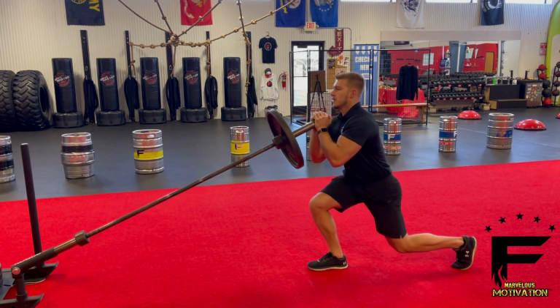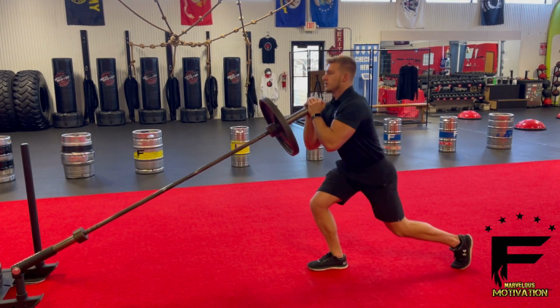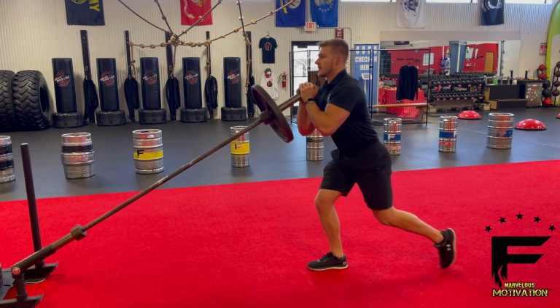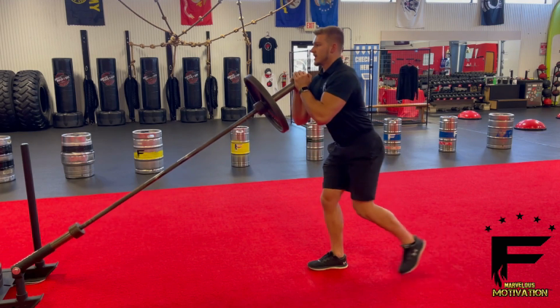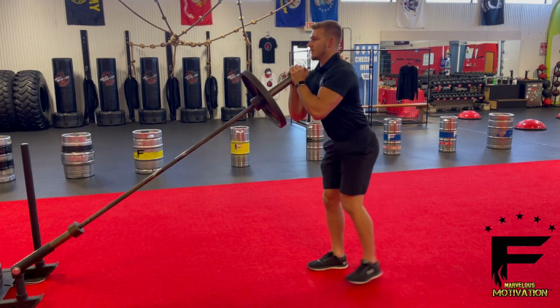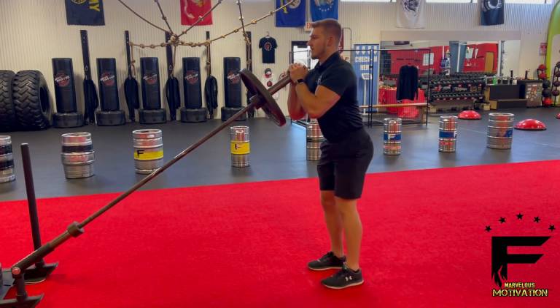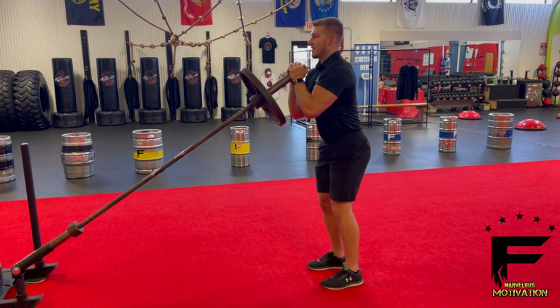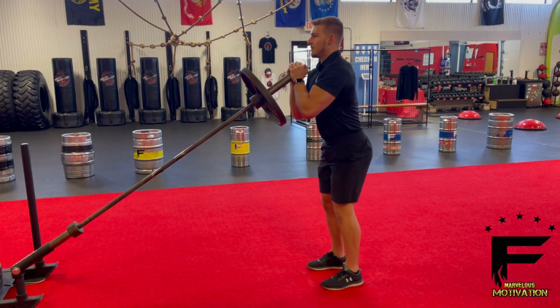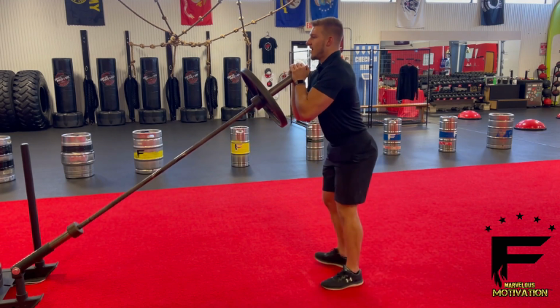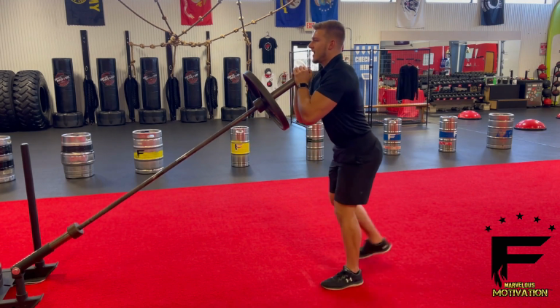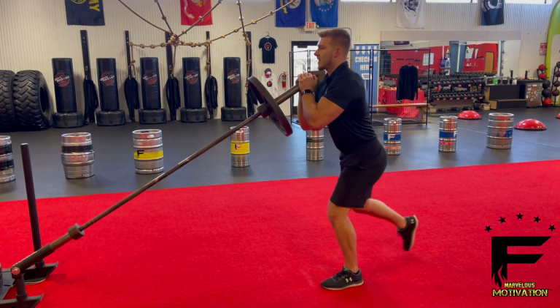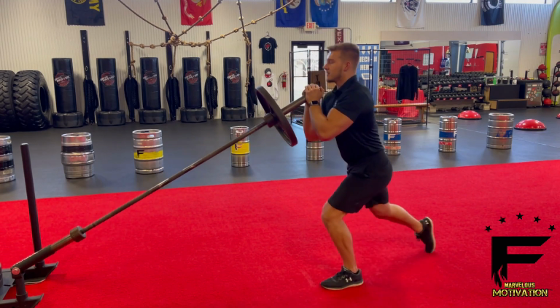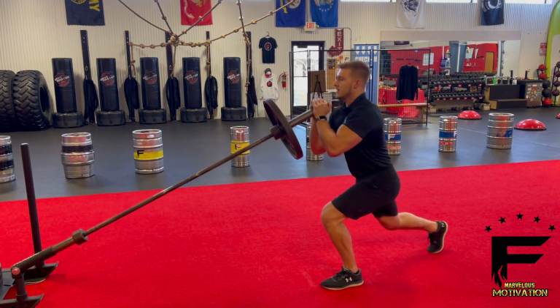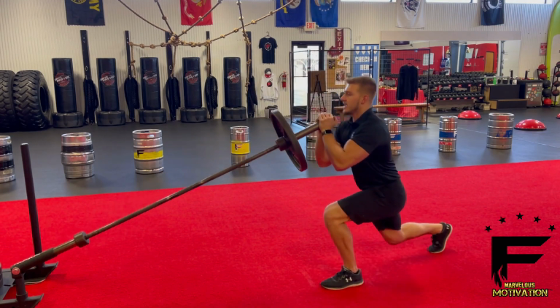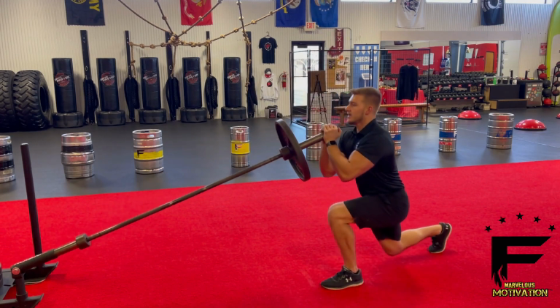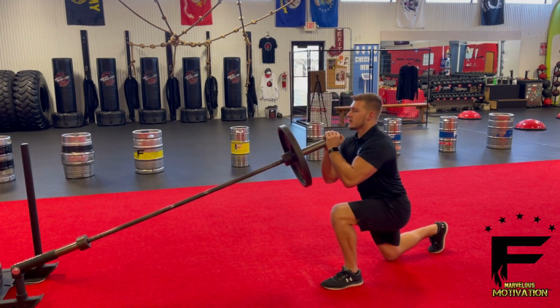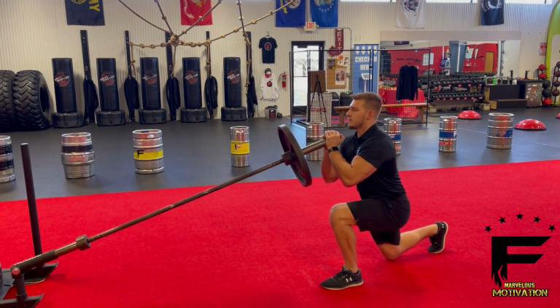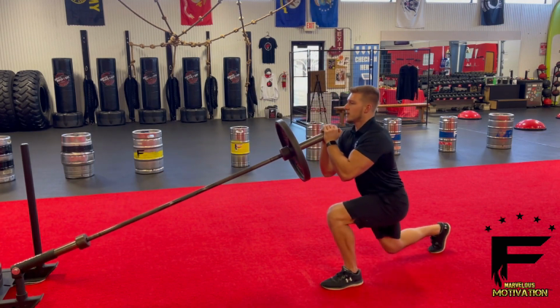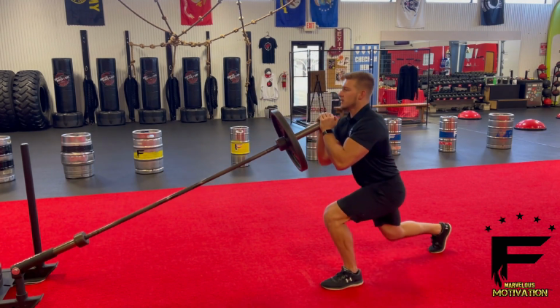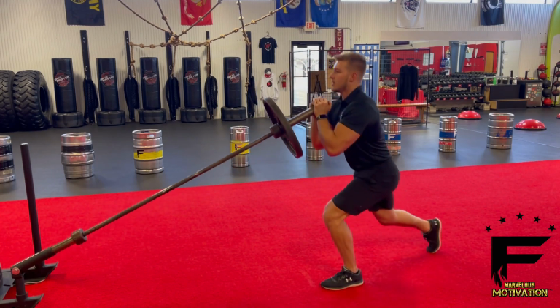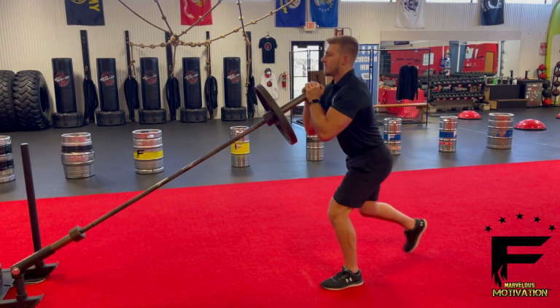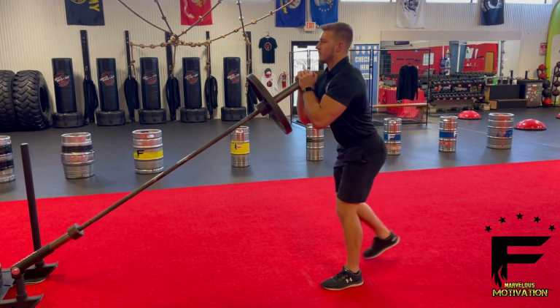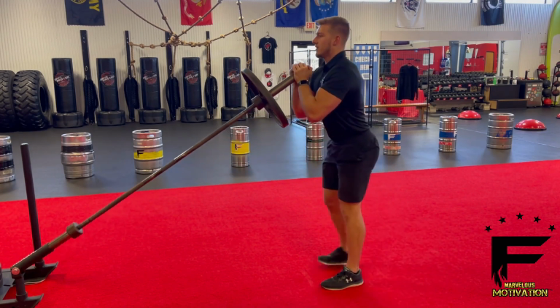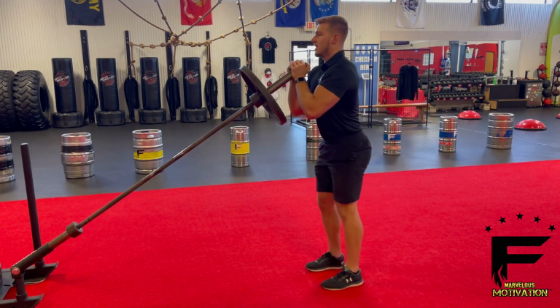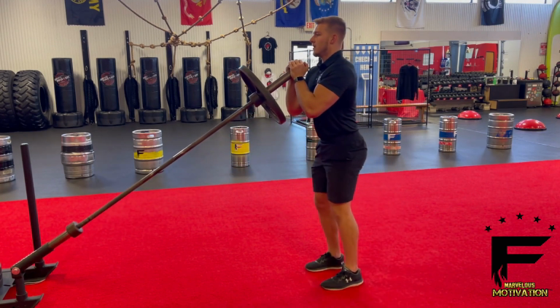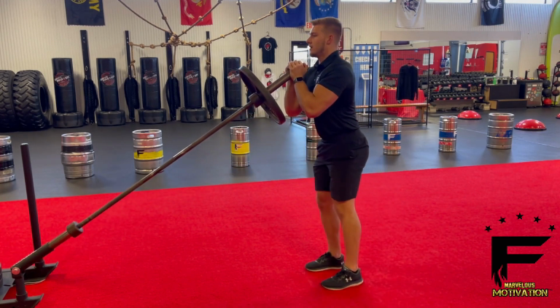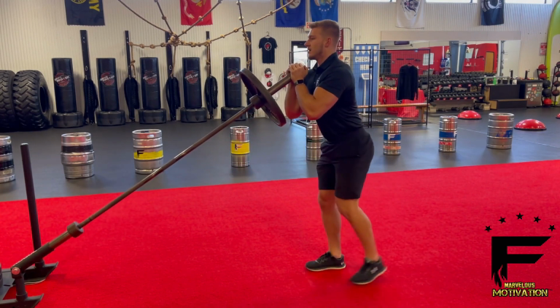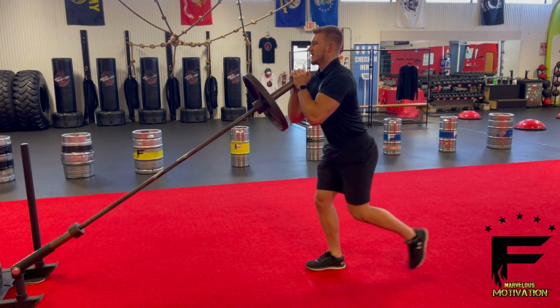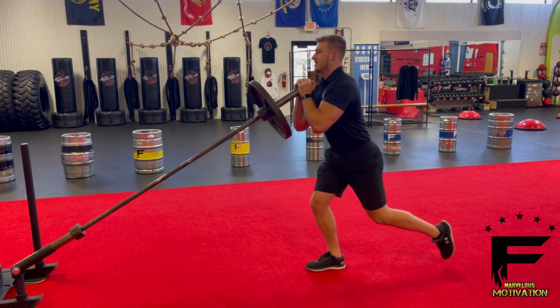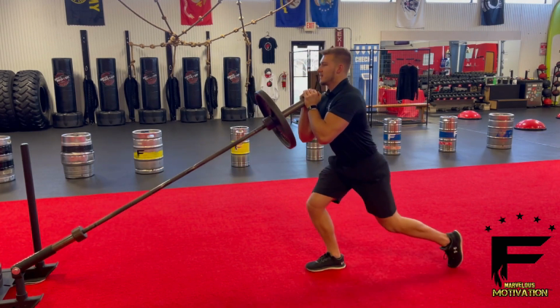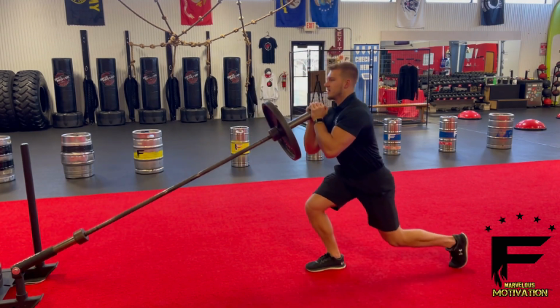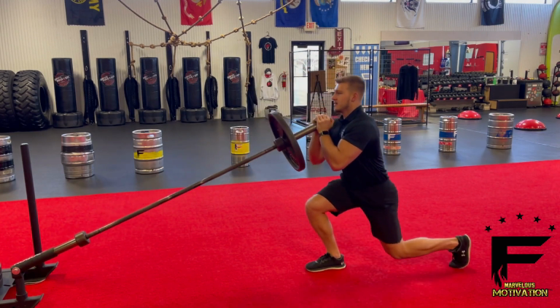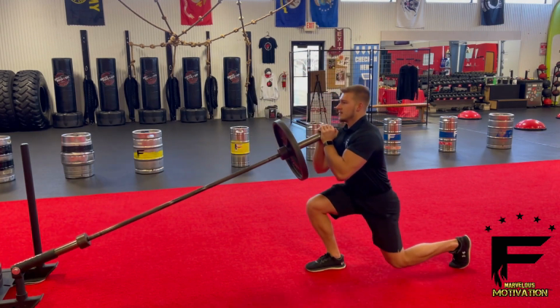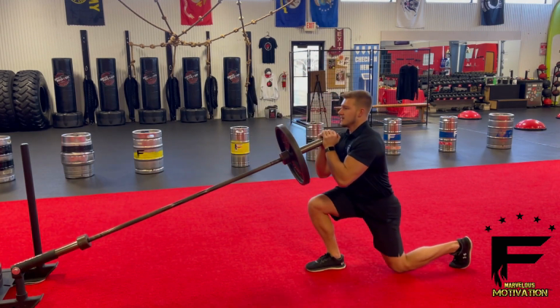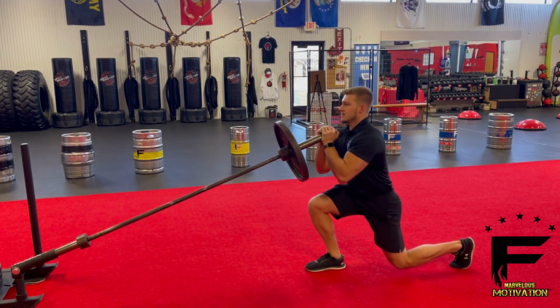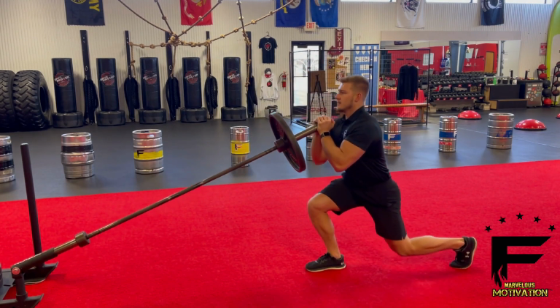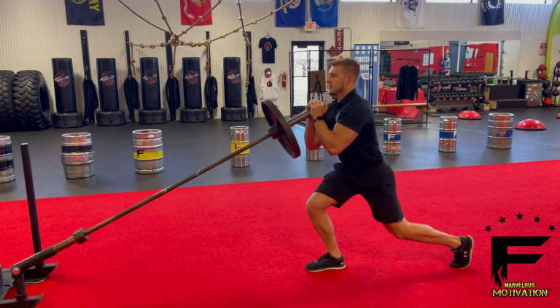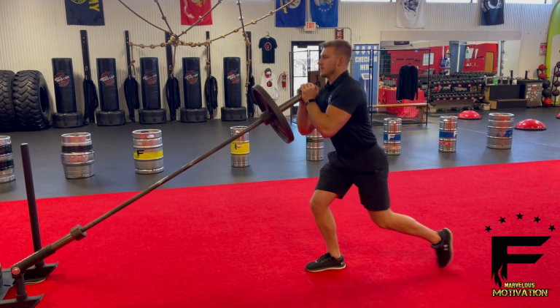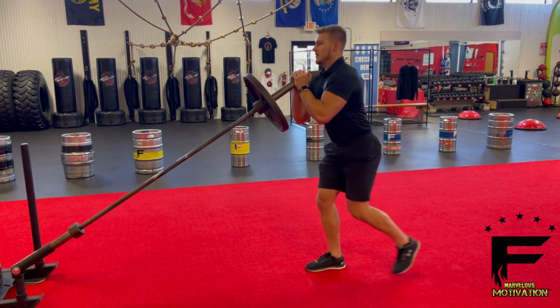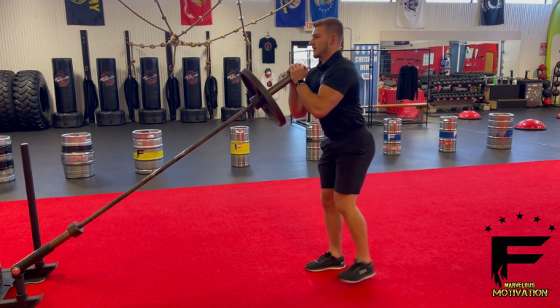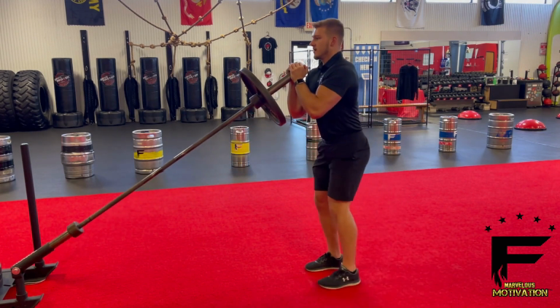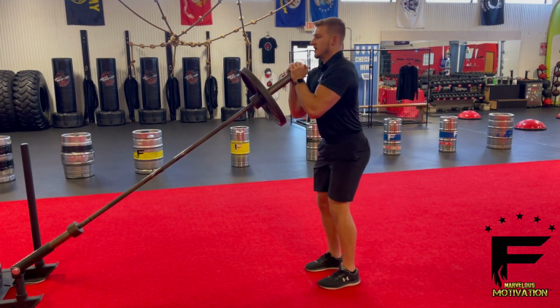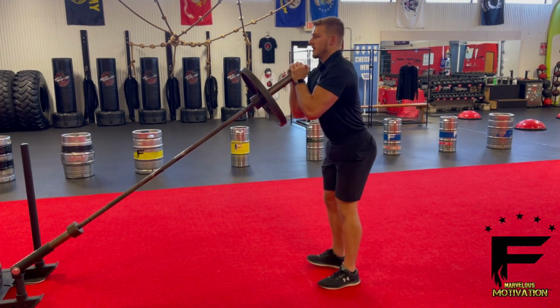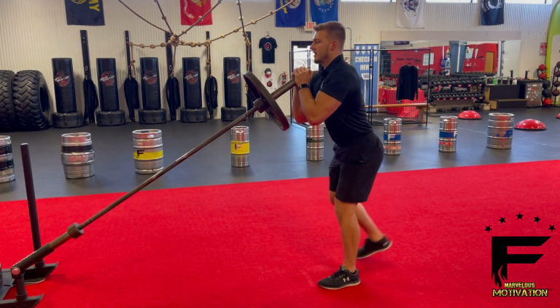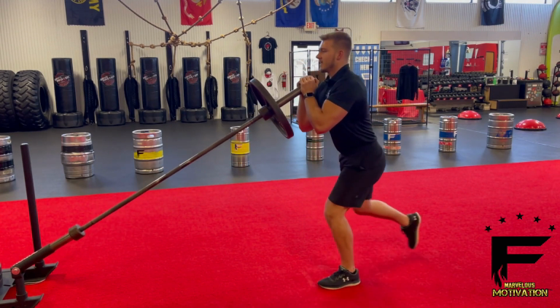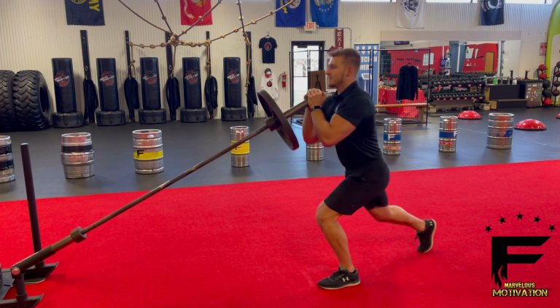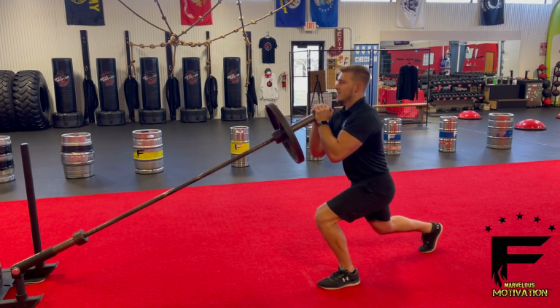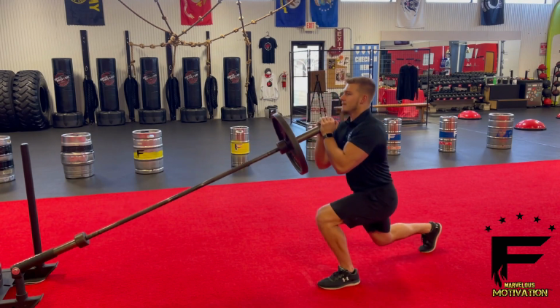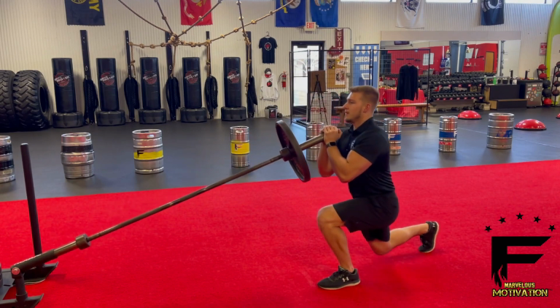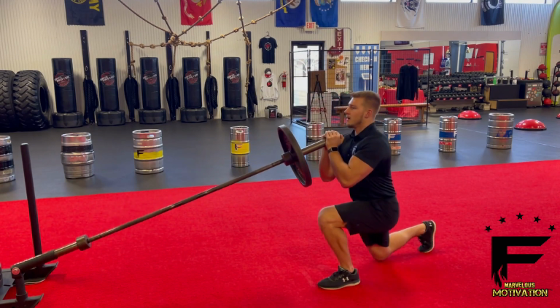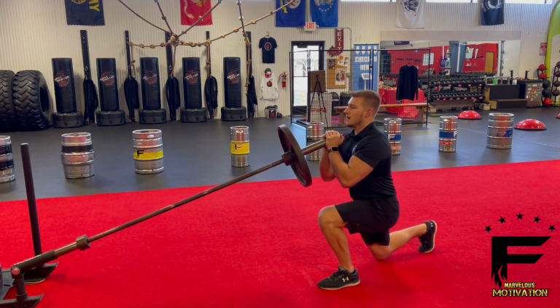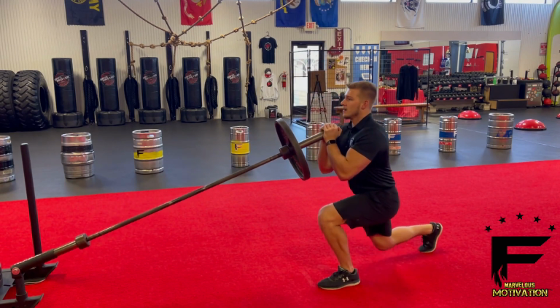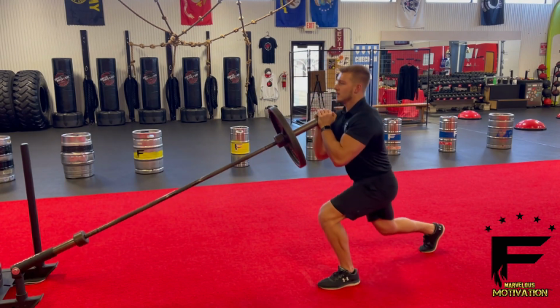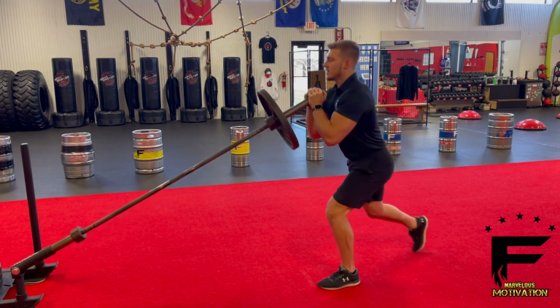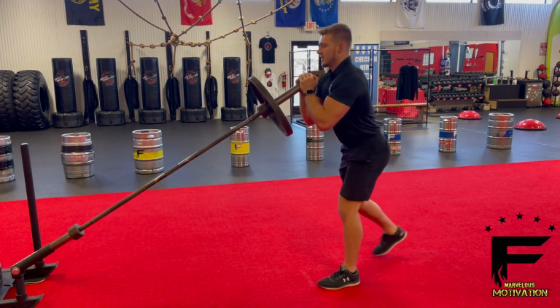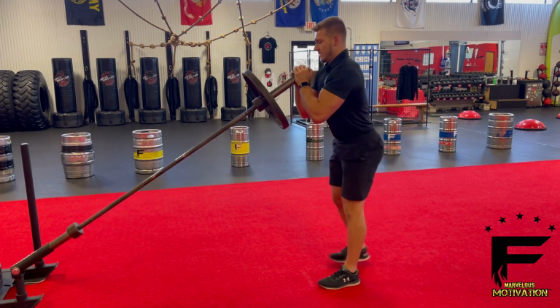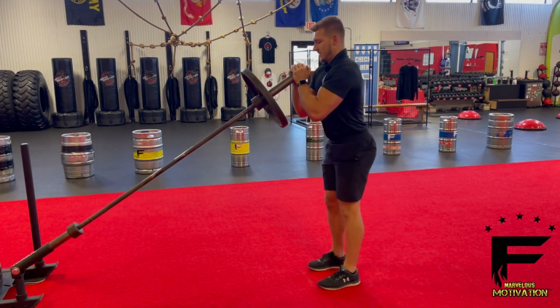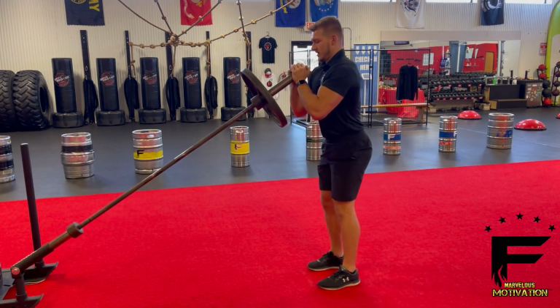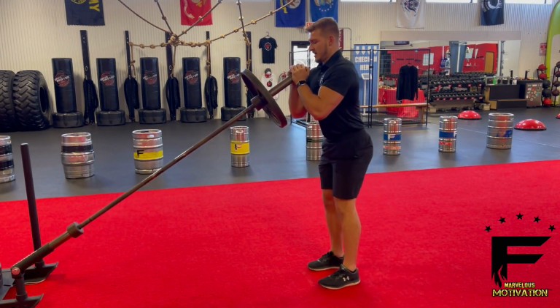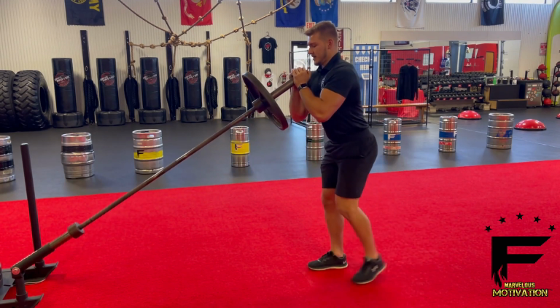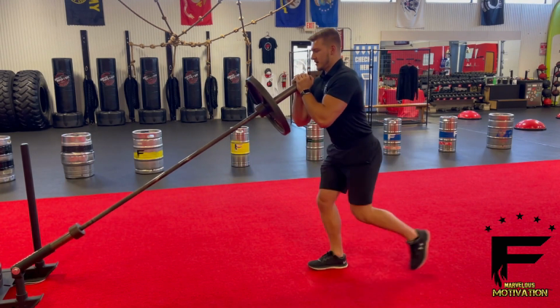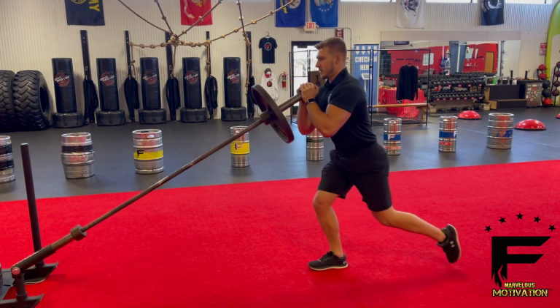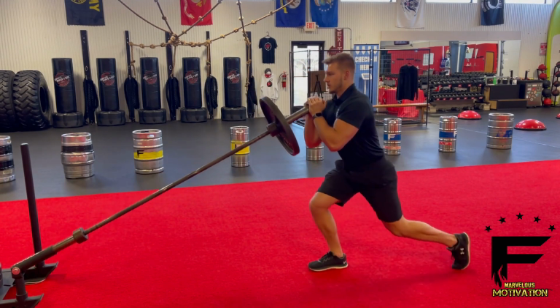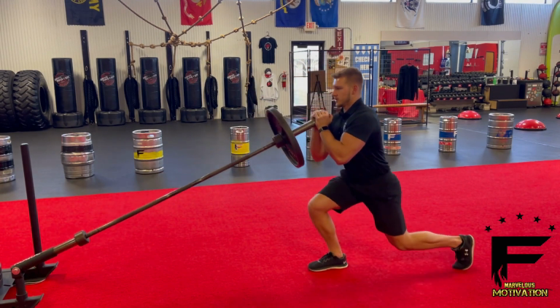Trying to keep that back leg just barely off the ground, and keep that bar in constant motion.